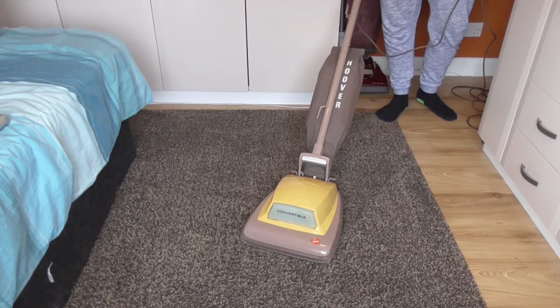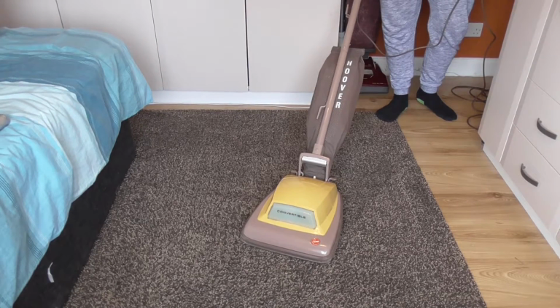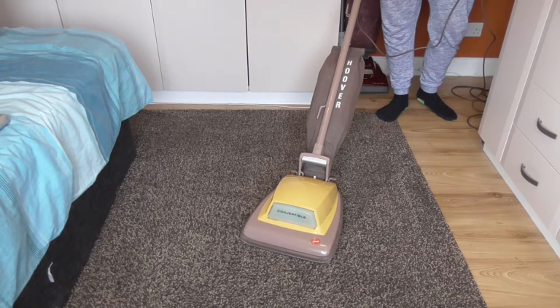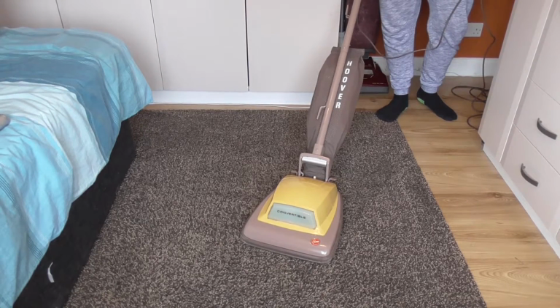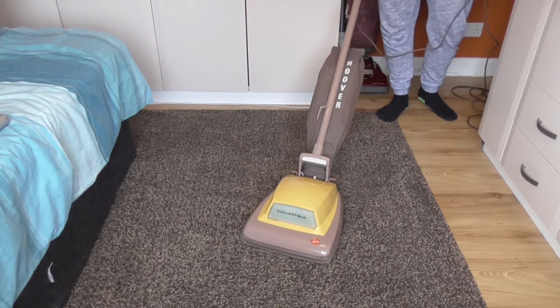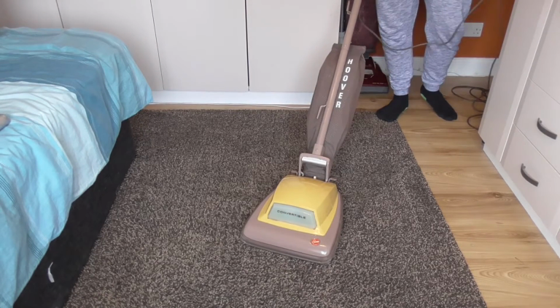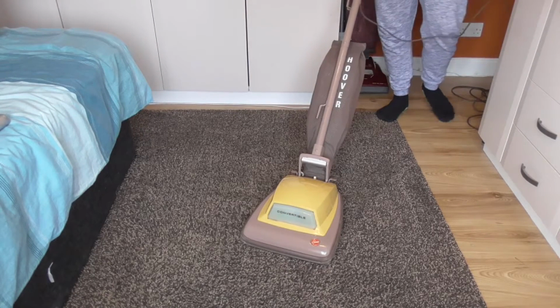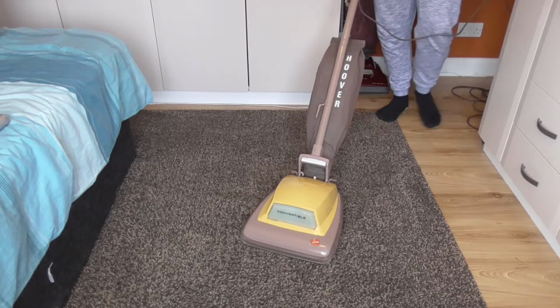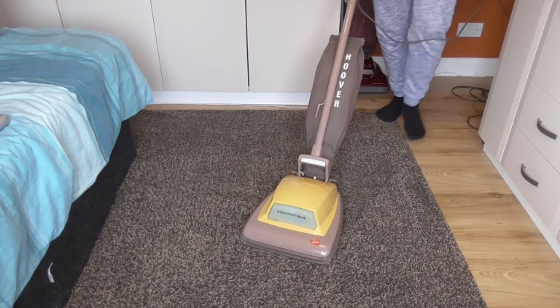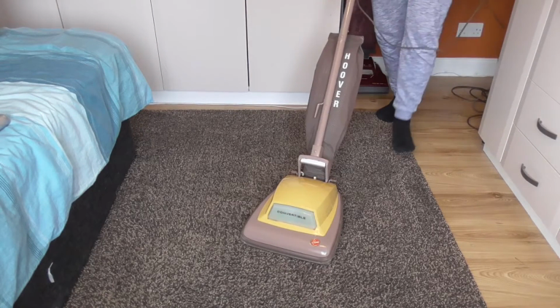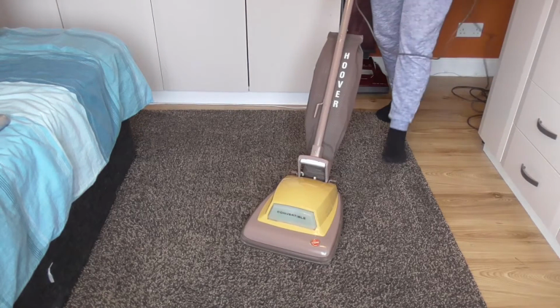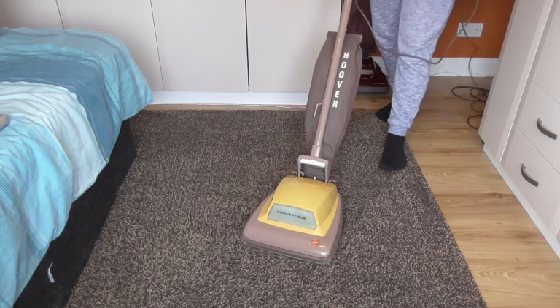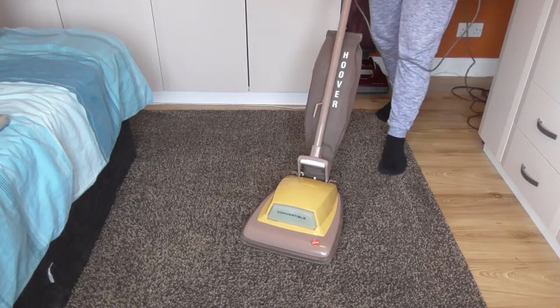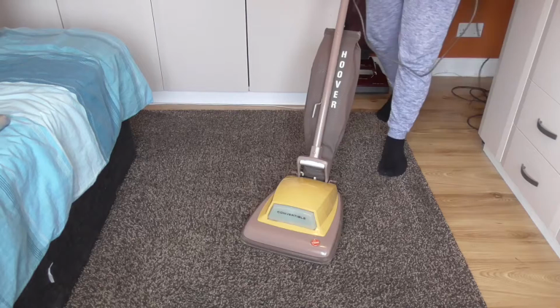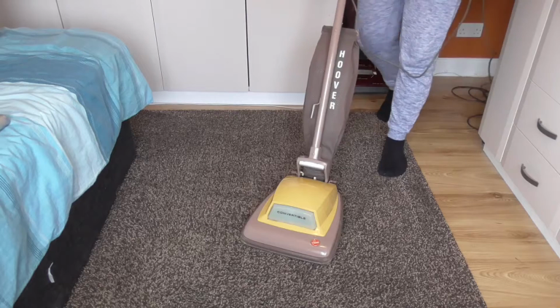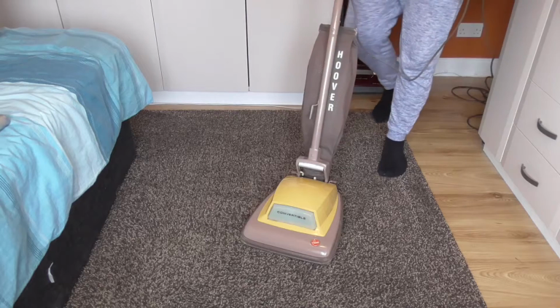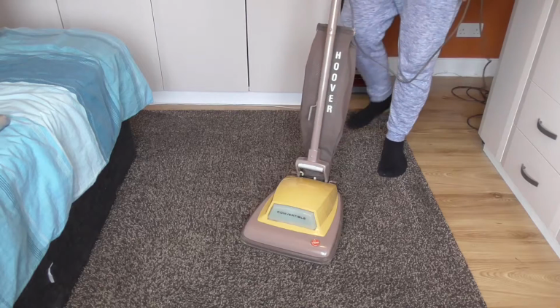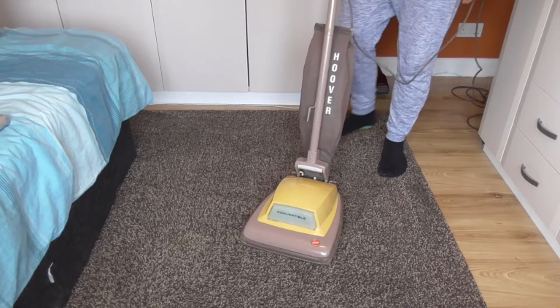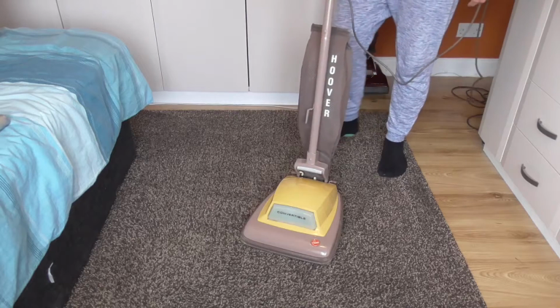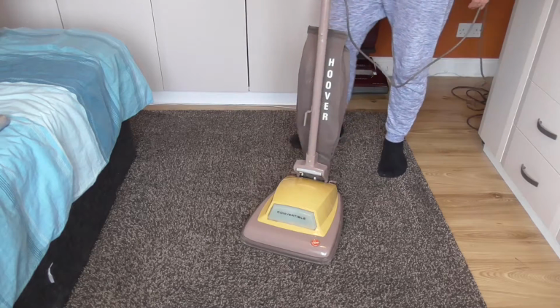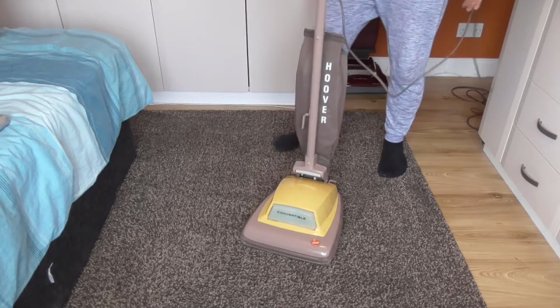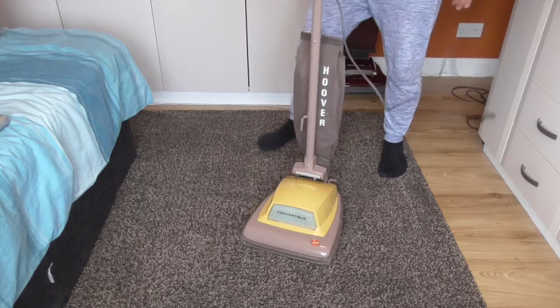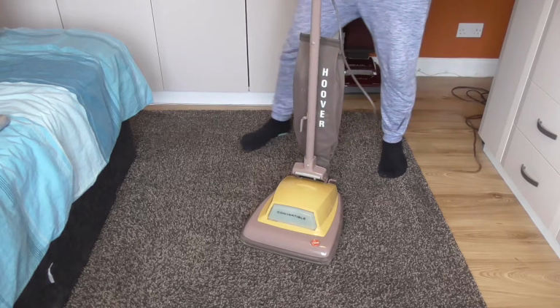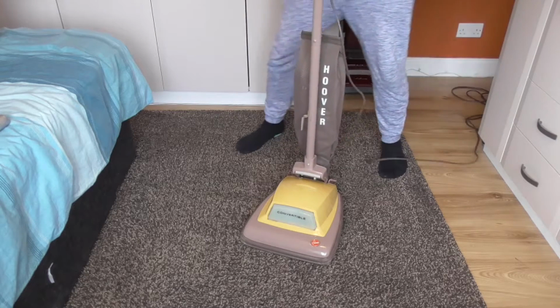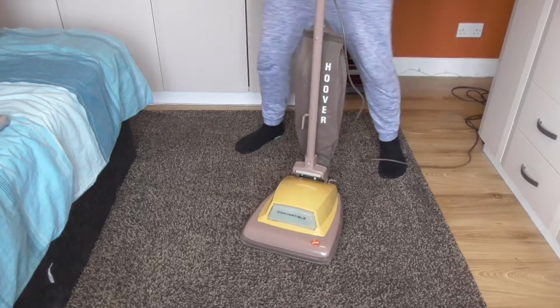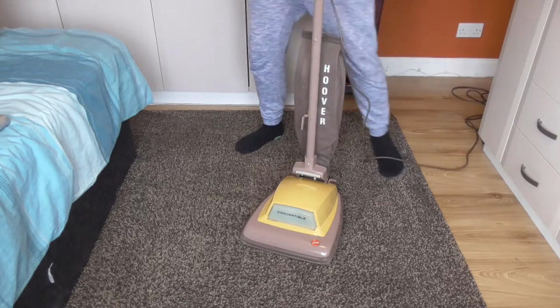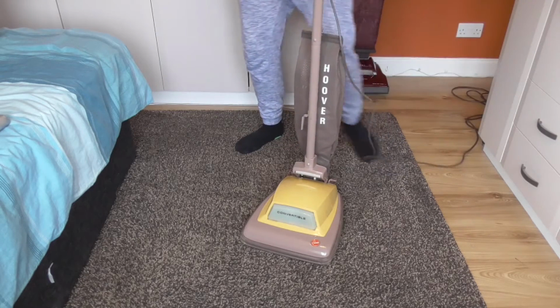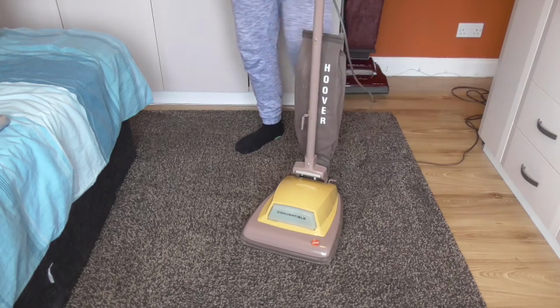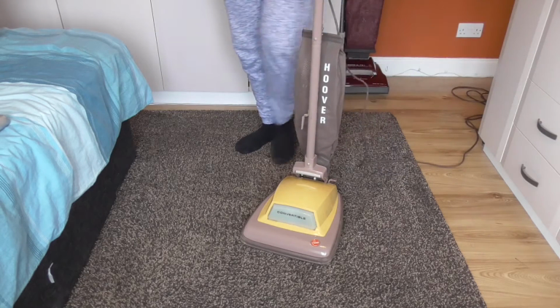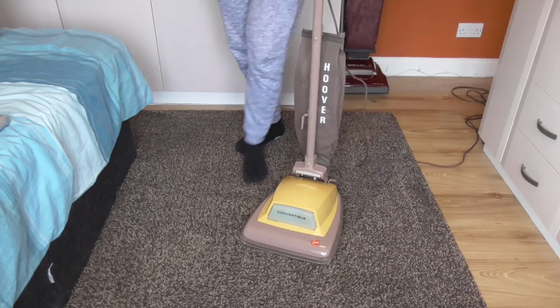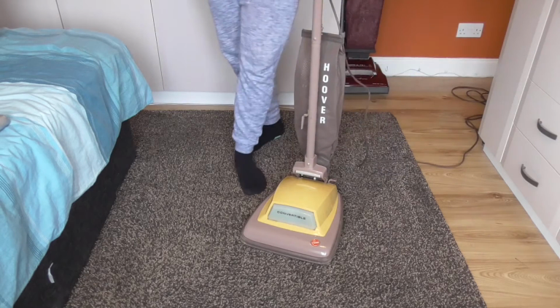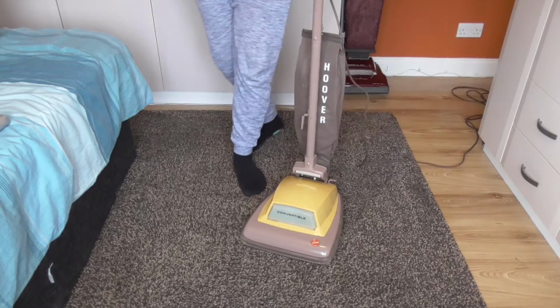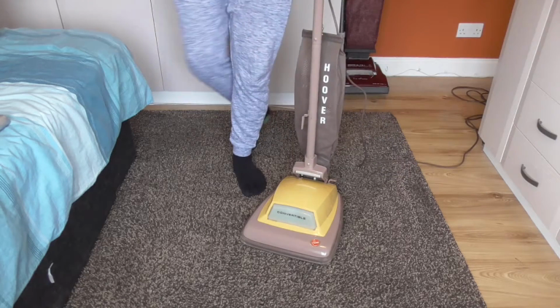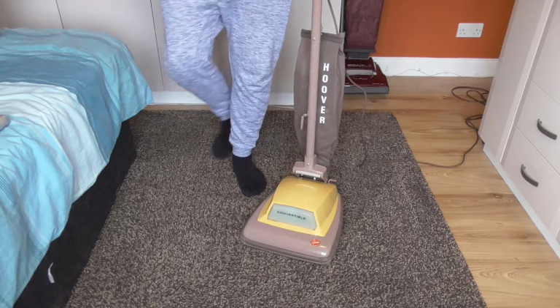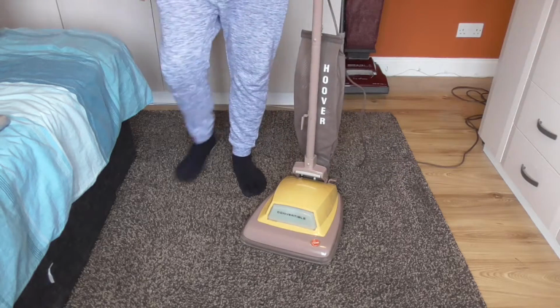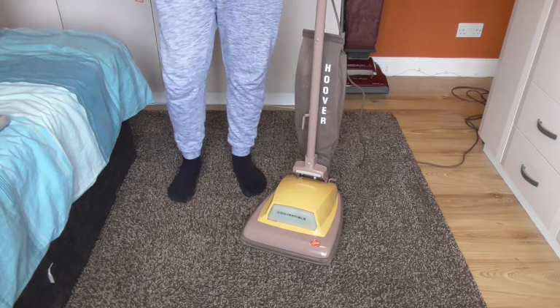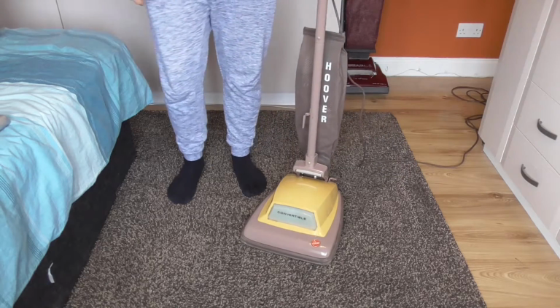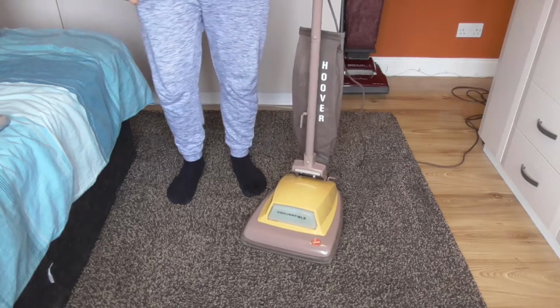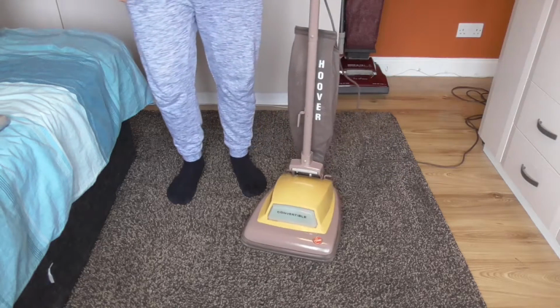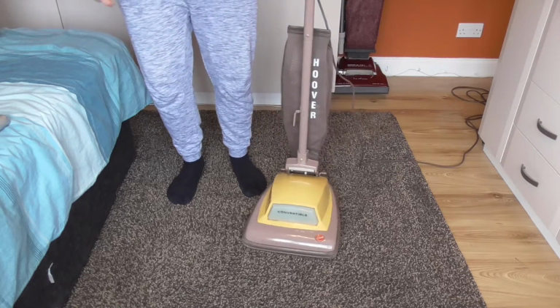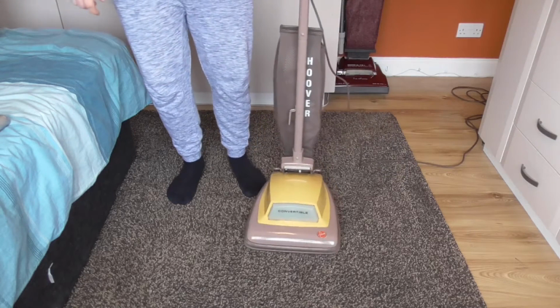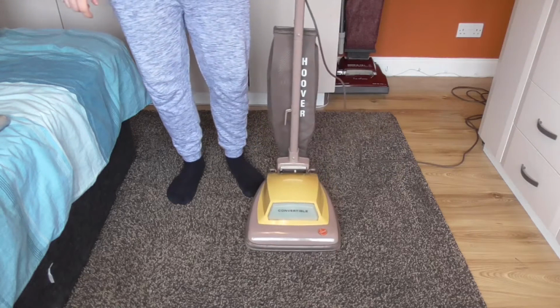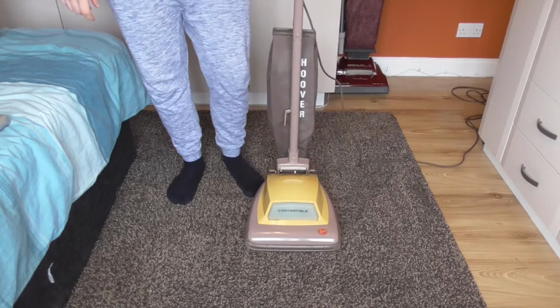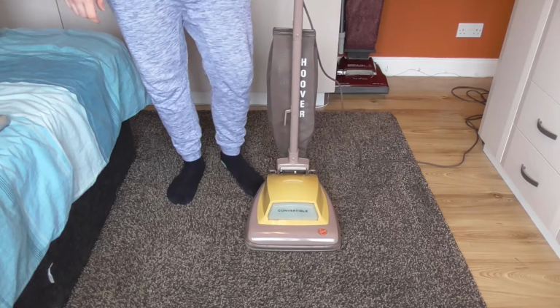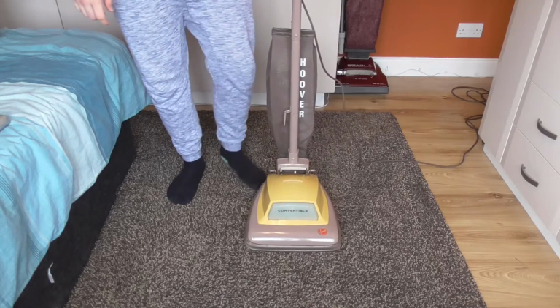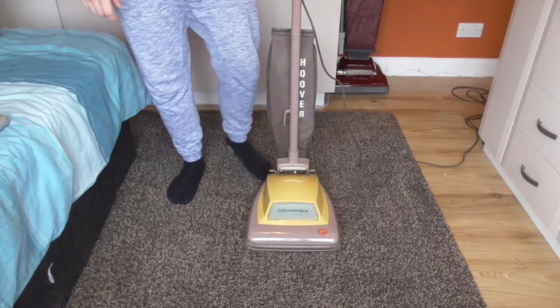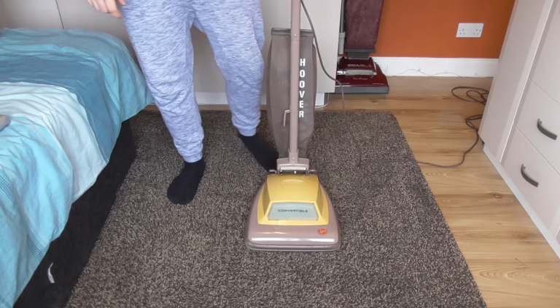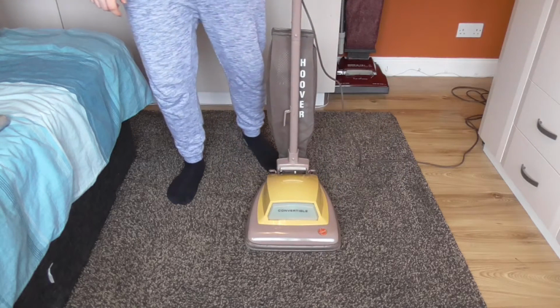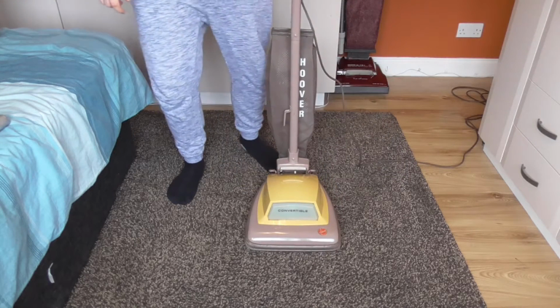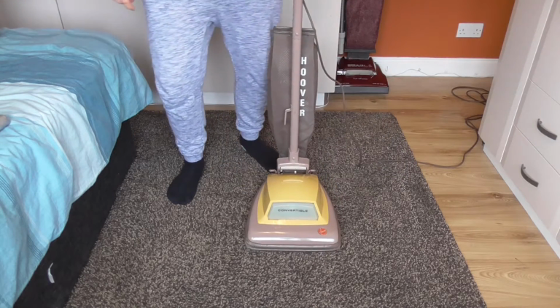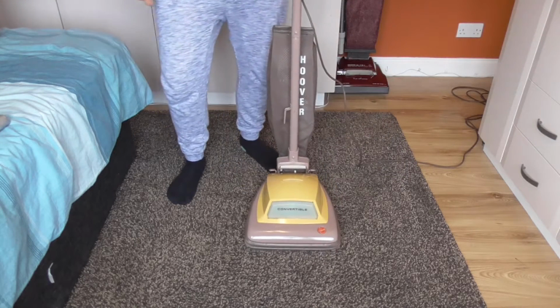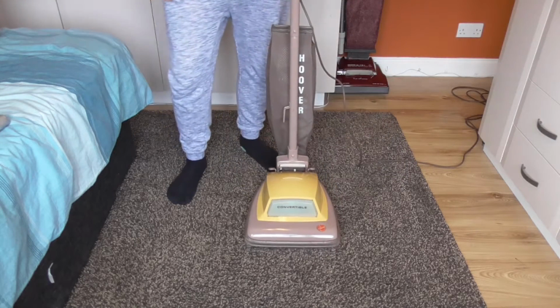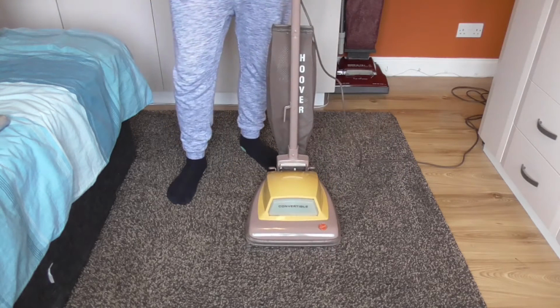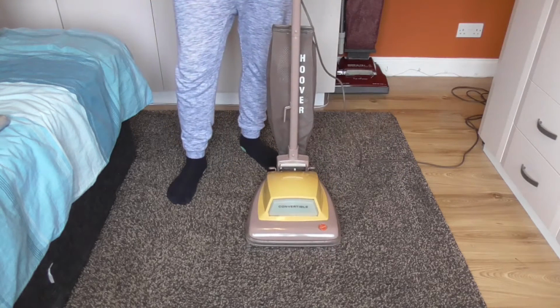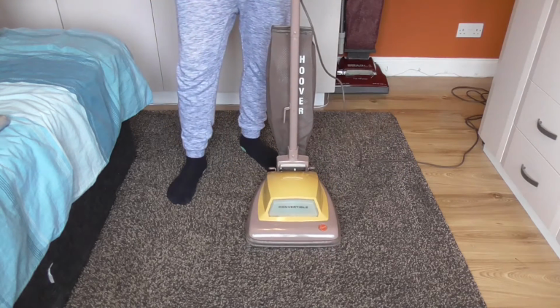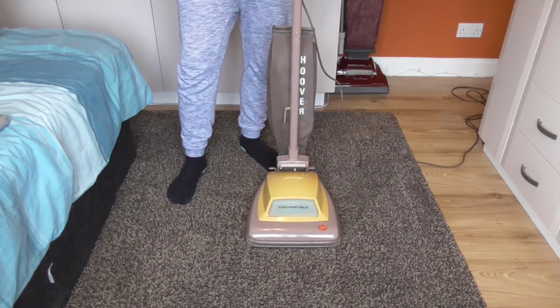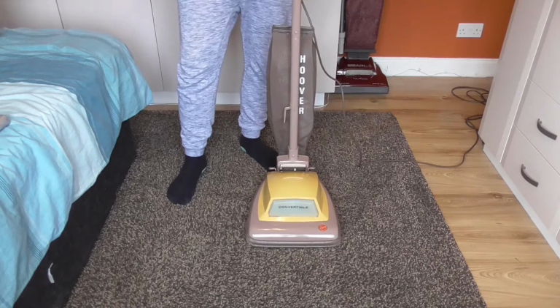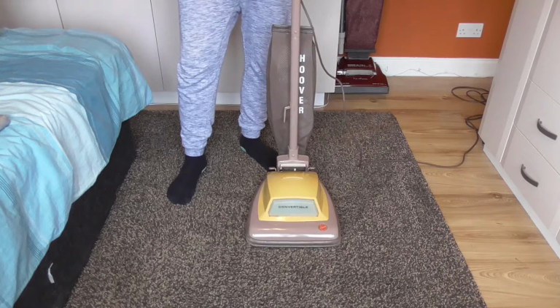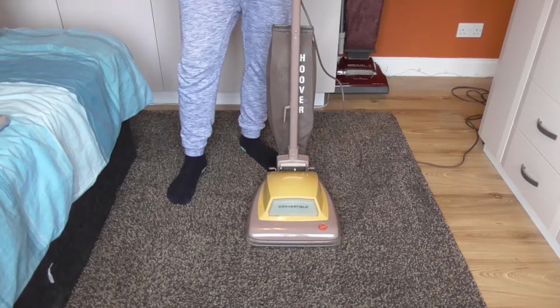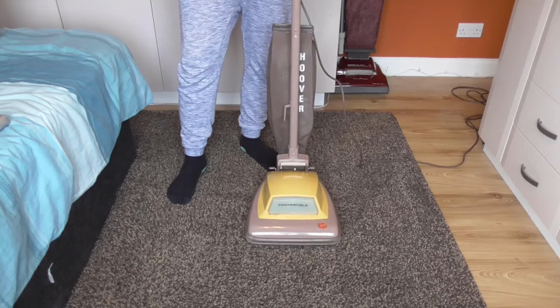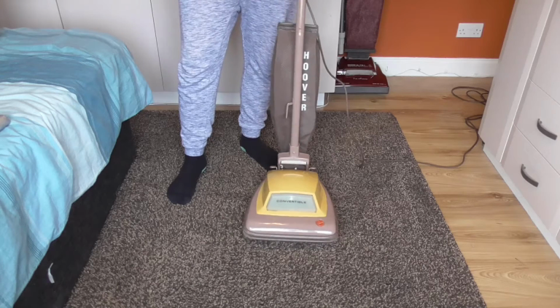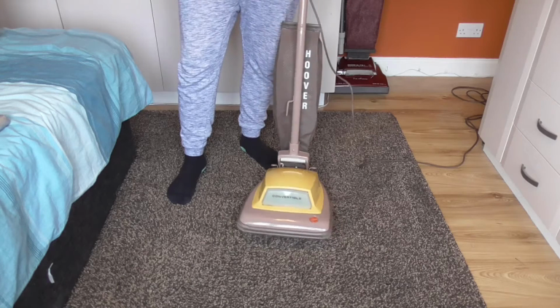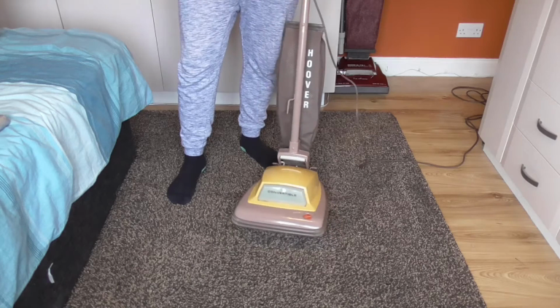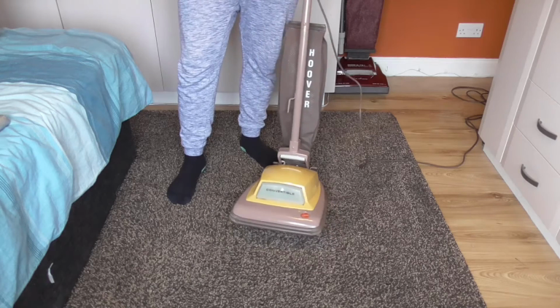That runs absolutely fantastic. I'm really, really pleased with this. That is amazing. I'm really, really pleased.